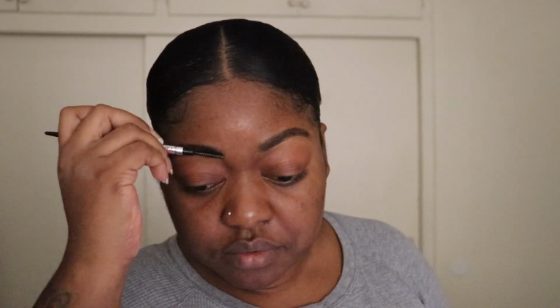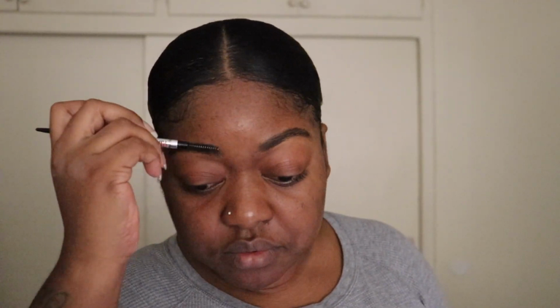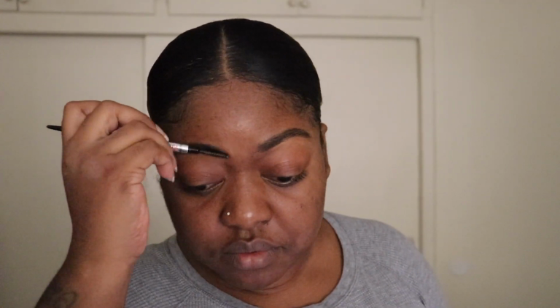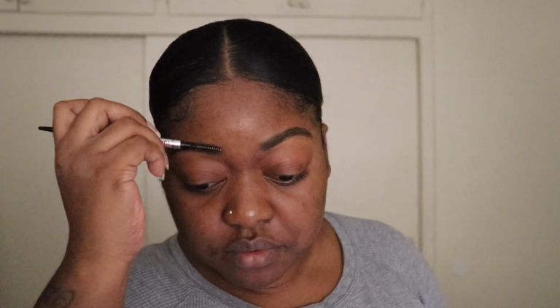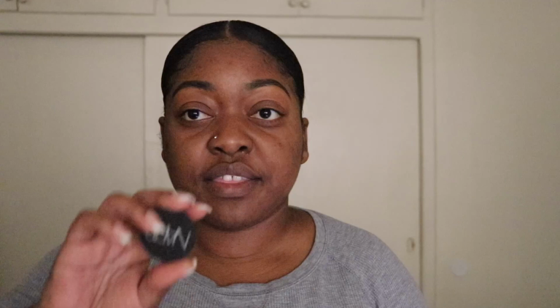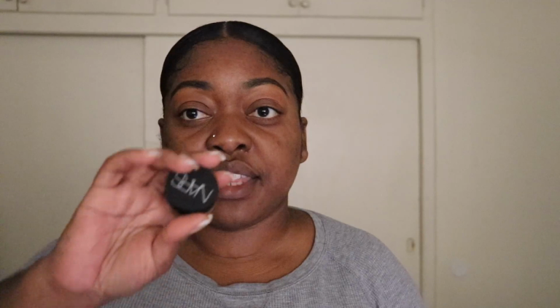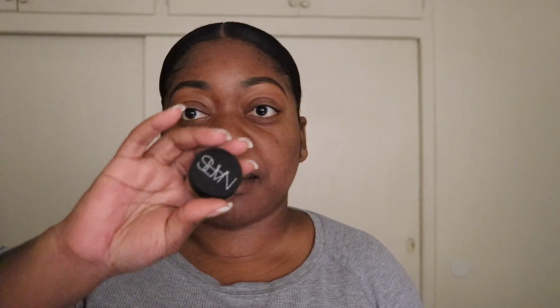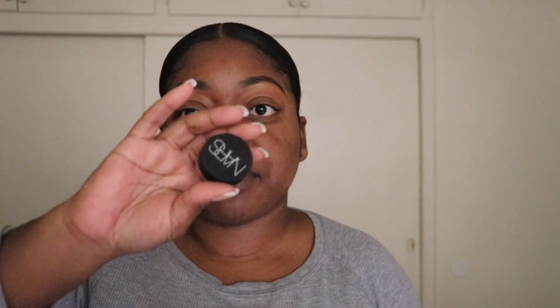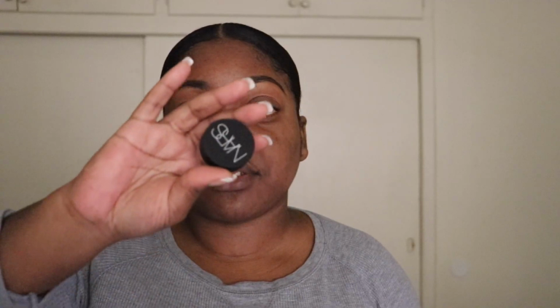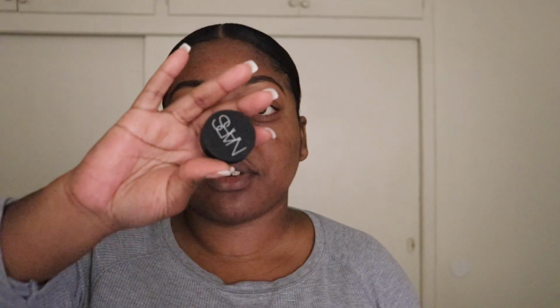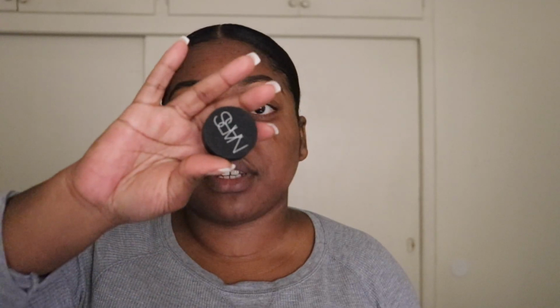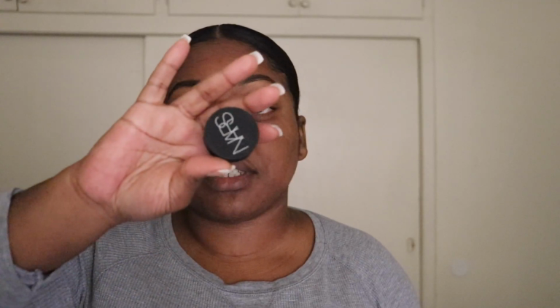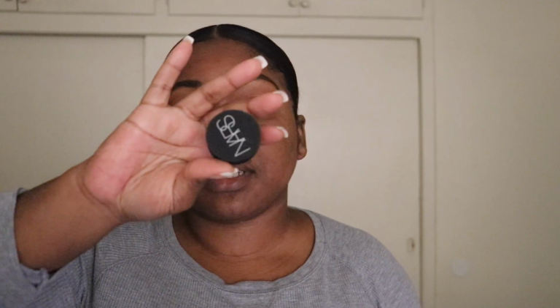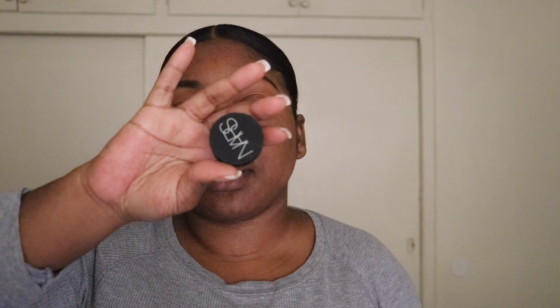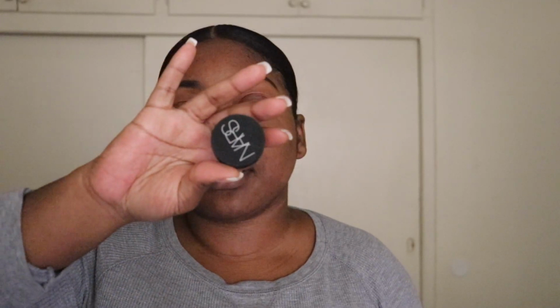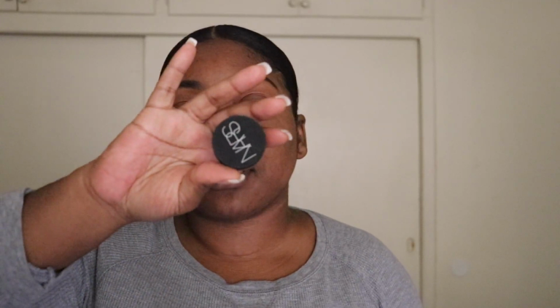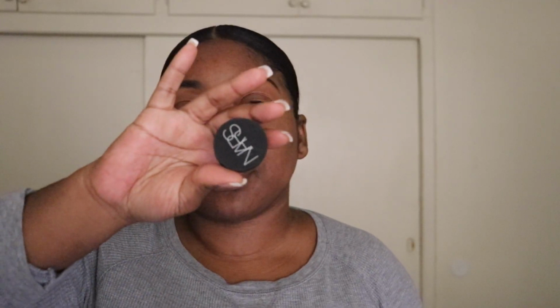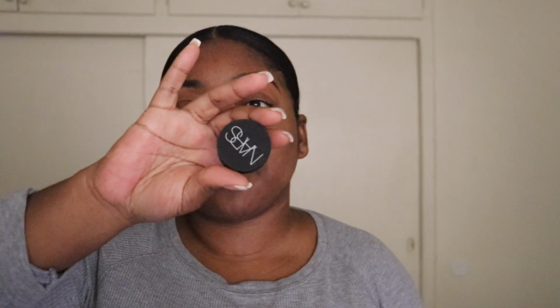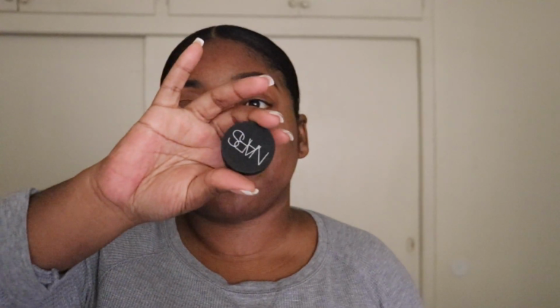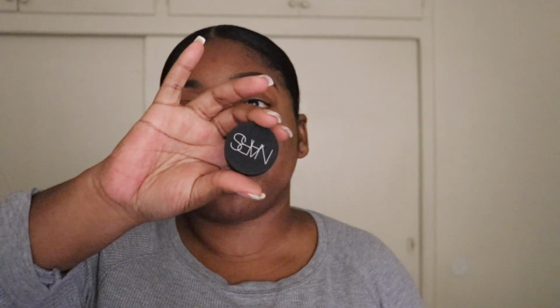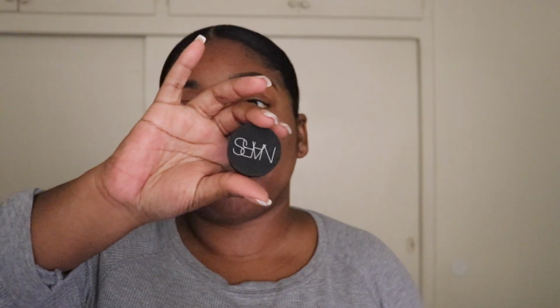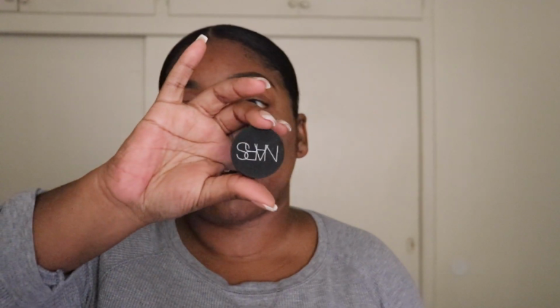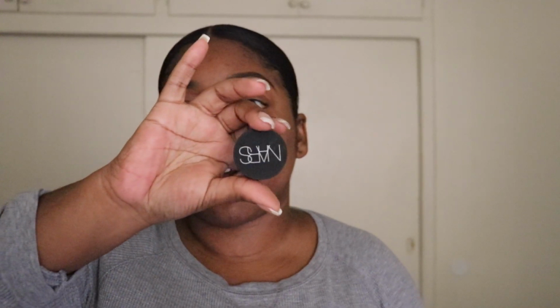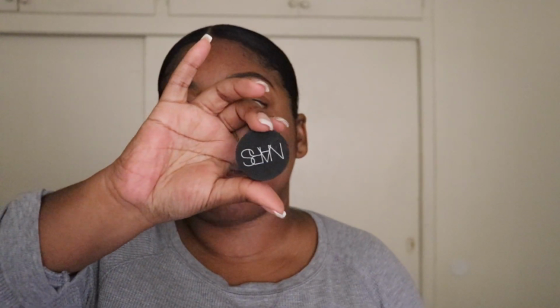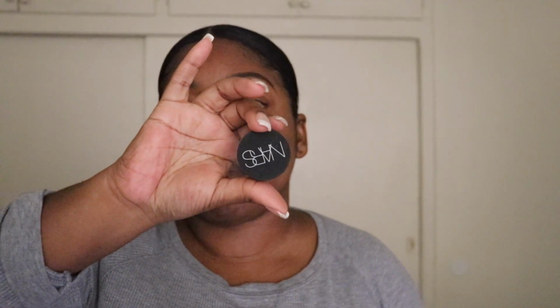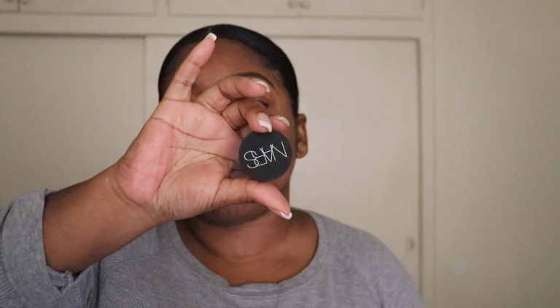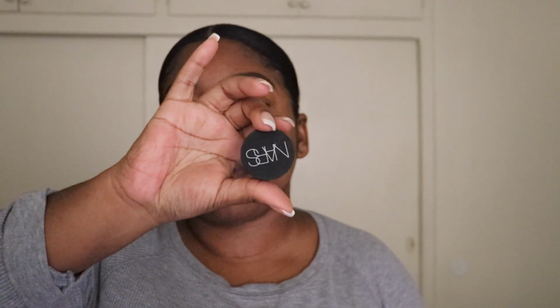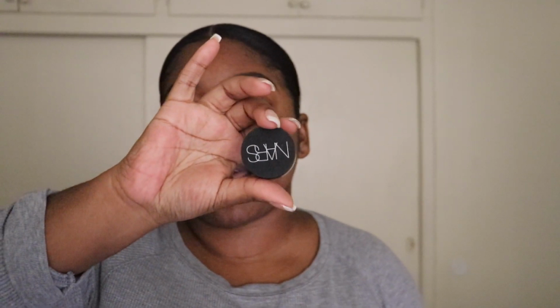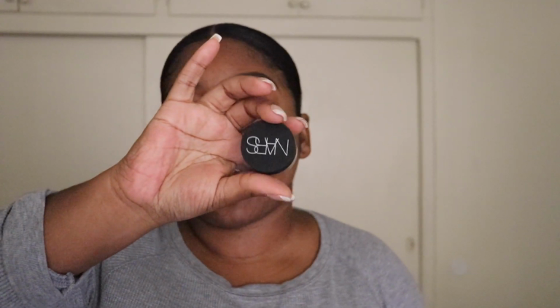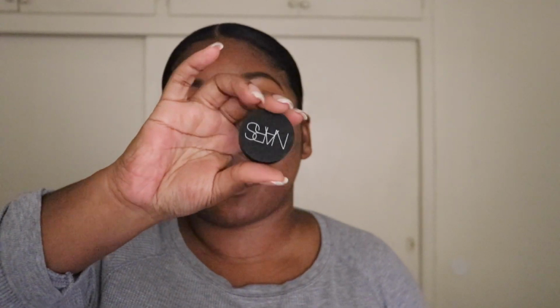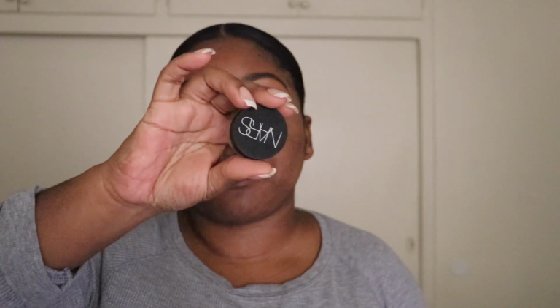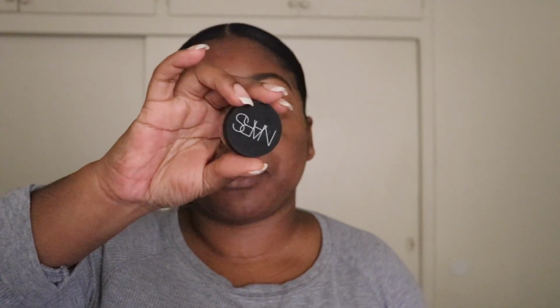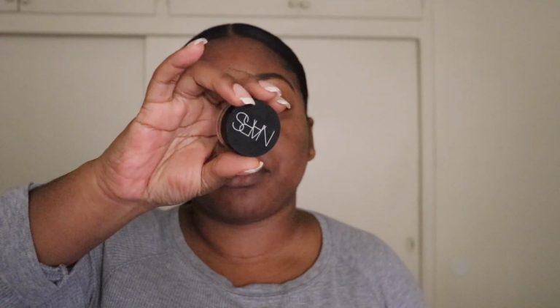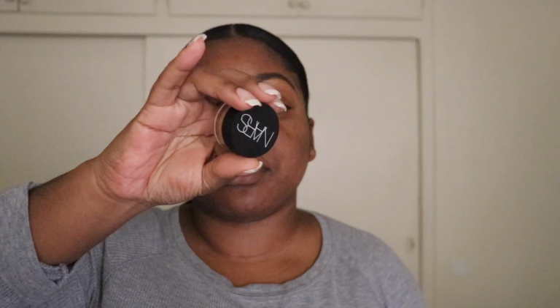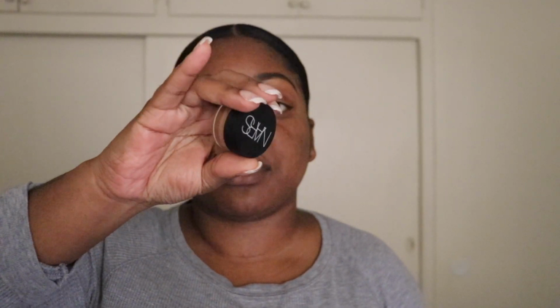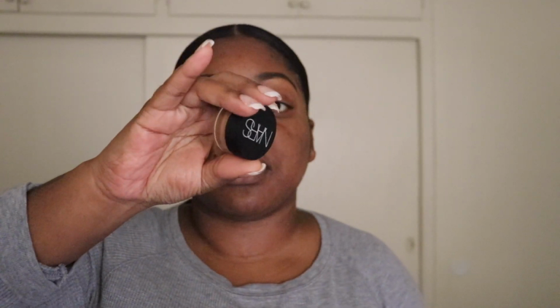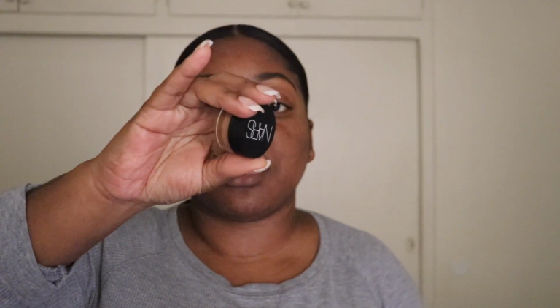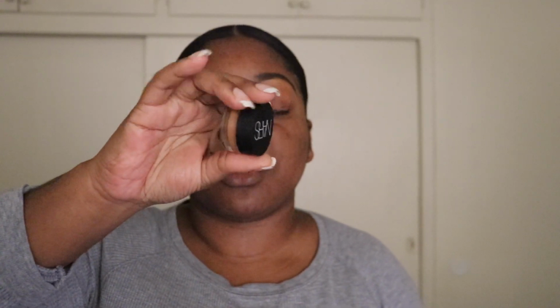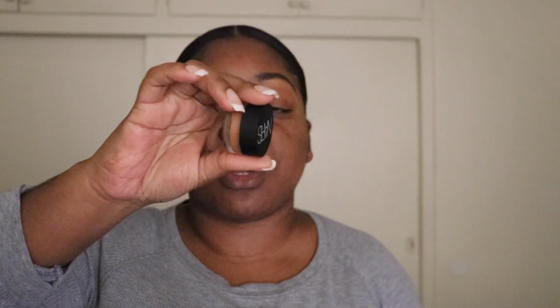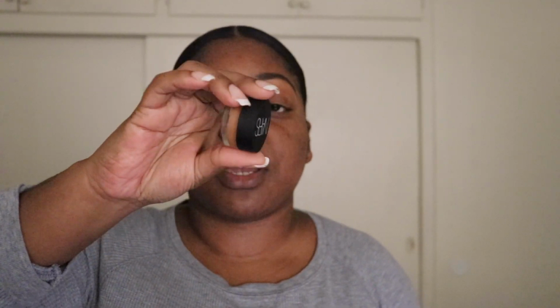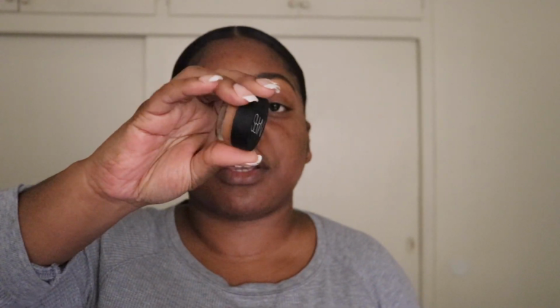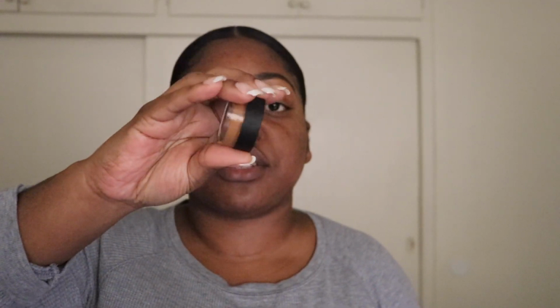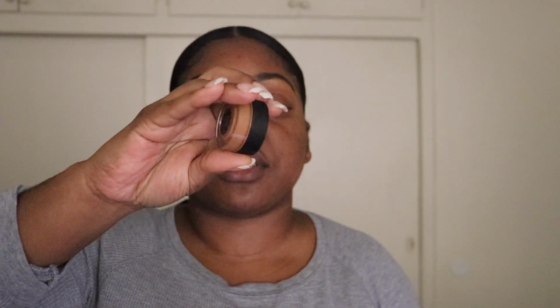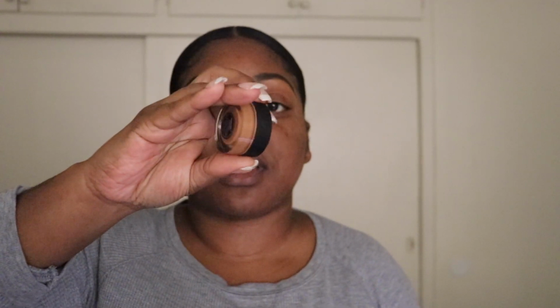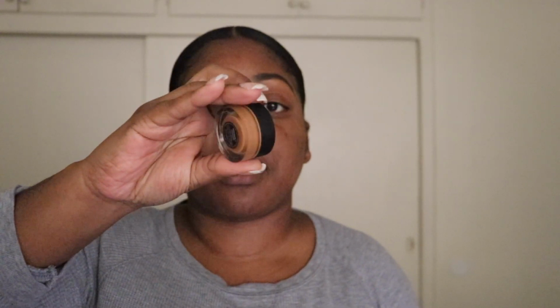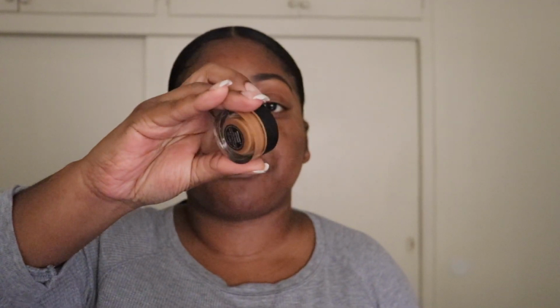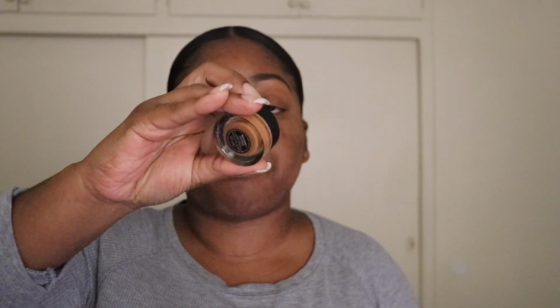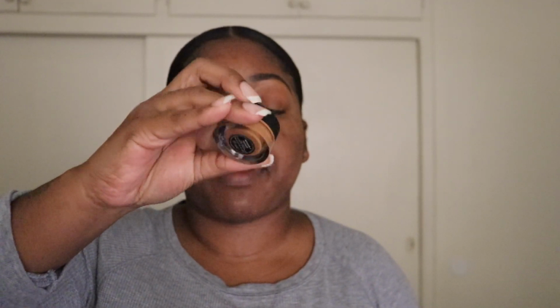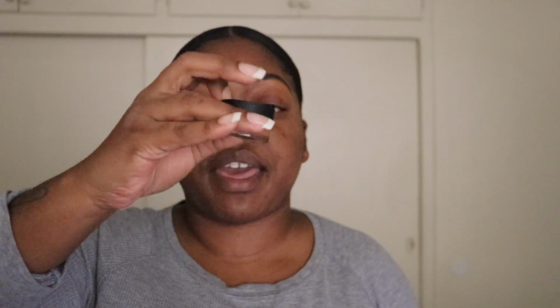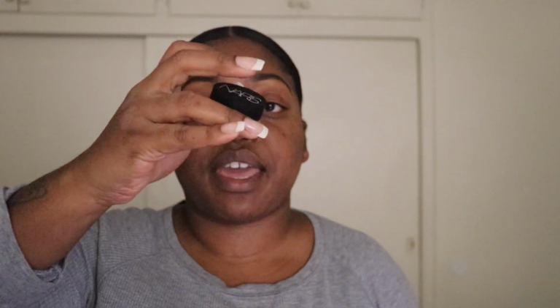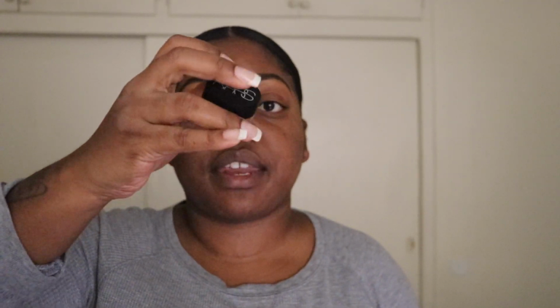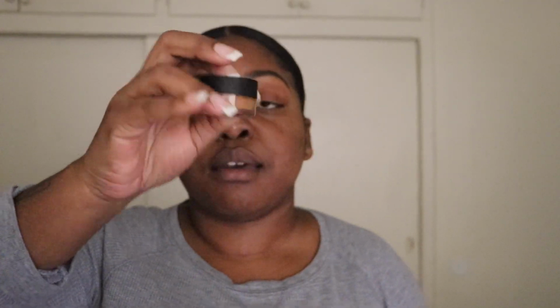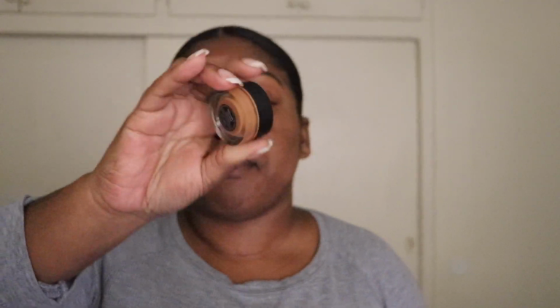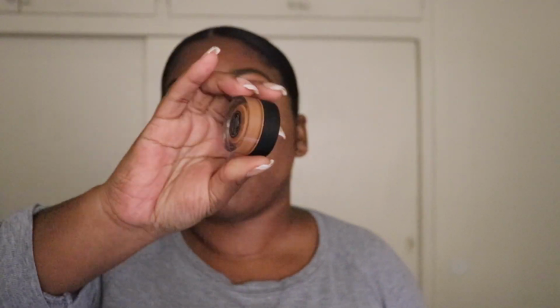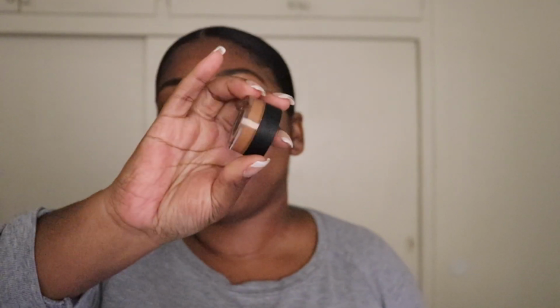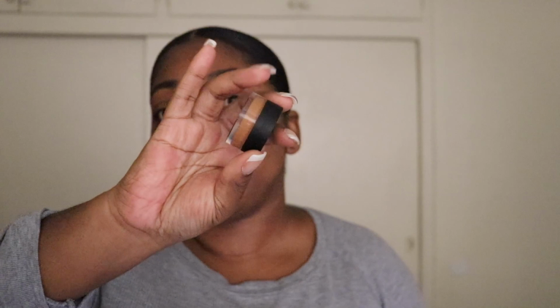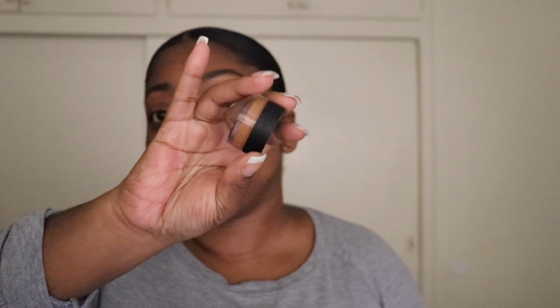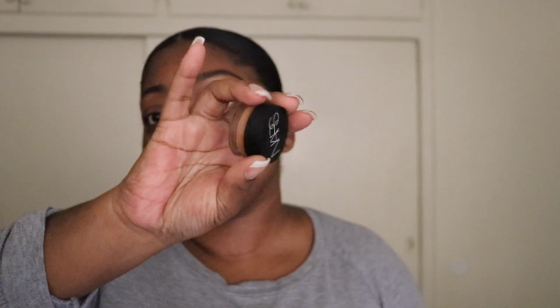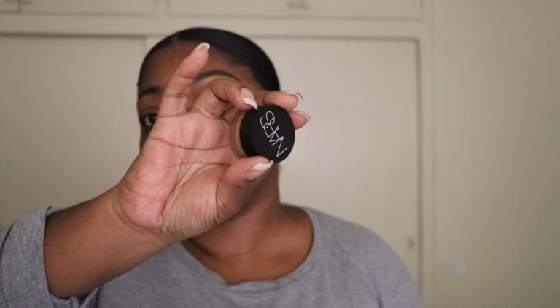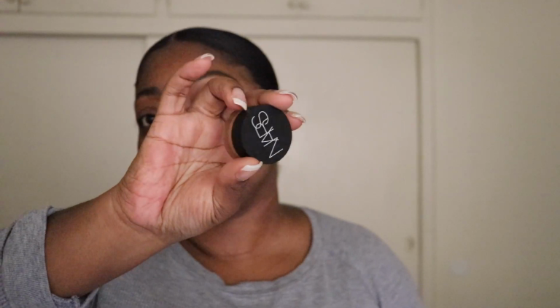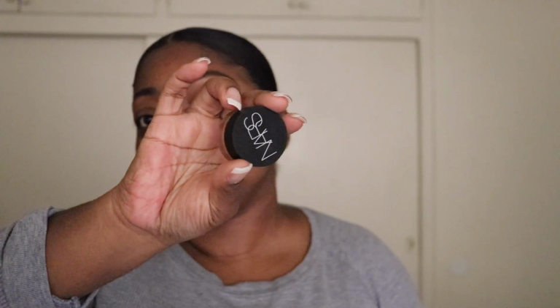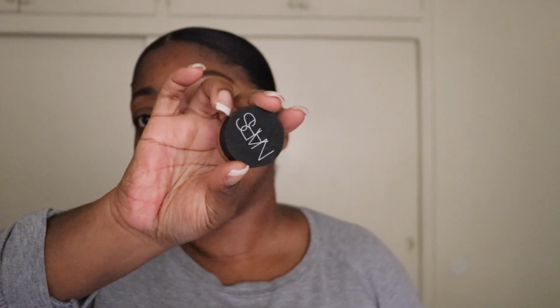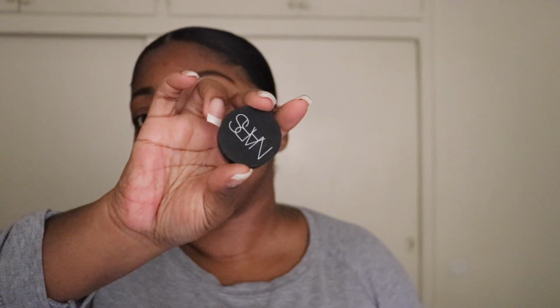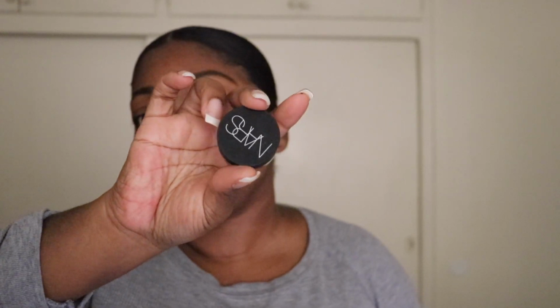And then I'm just going to conceal the bottom of that using the NARS Soft Matte Amon Concealer.